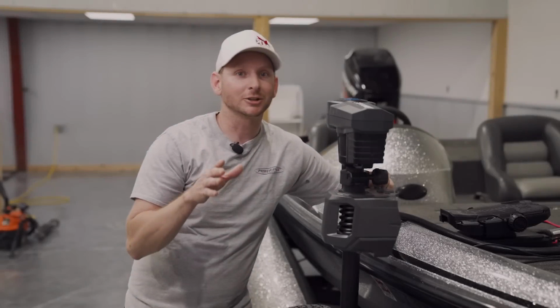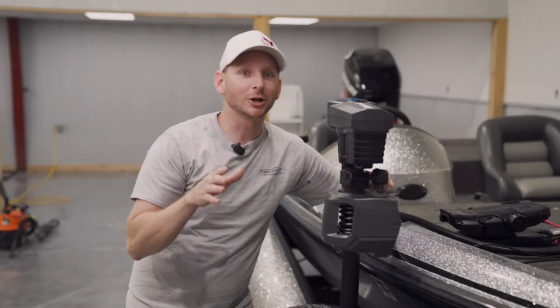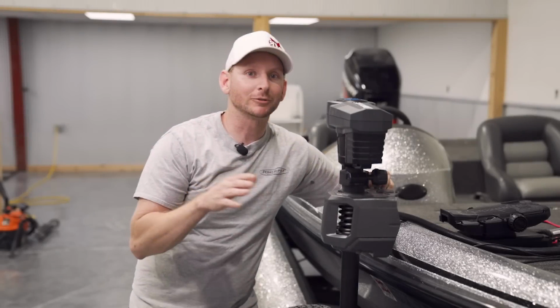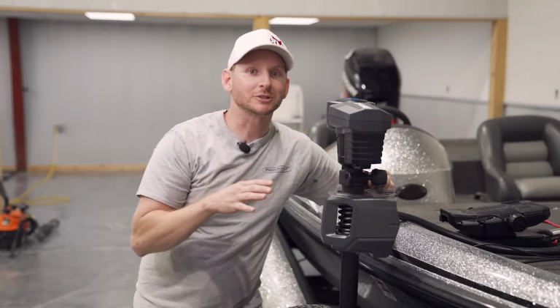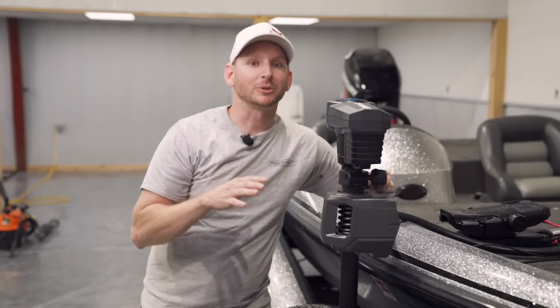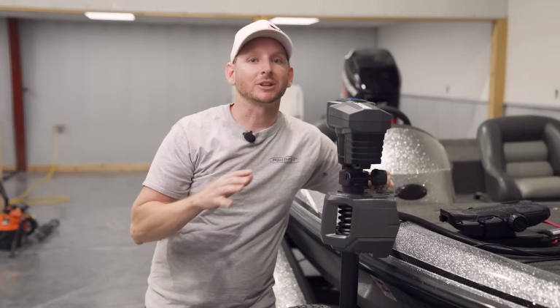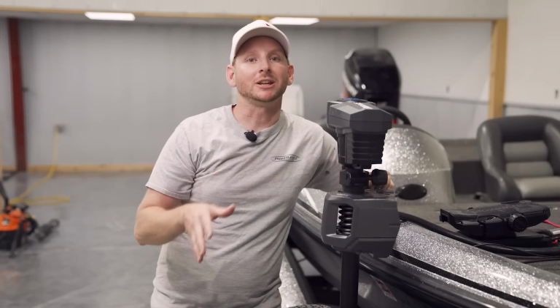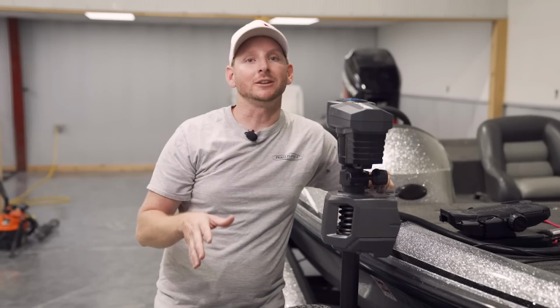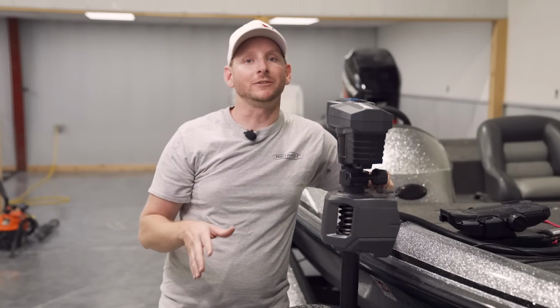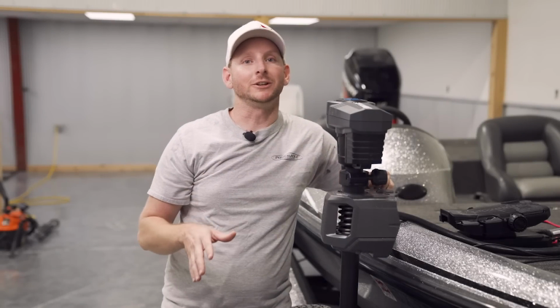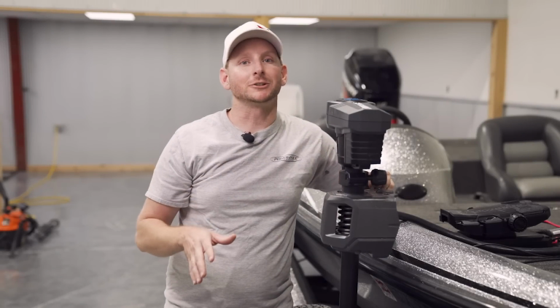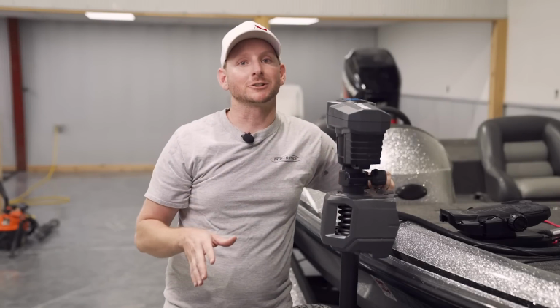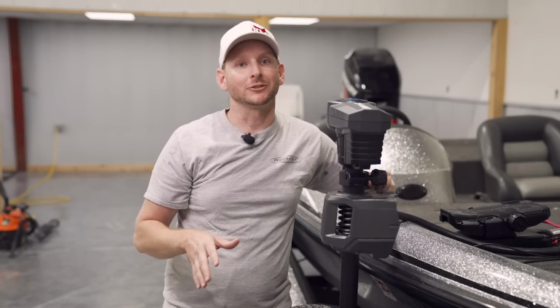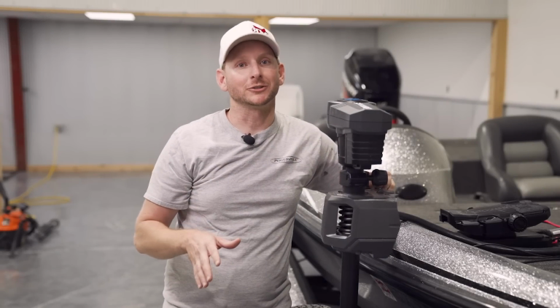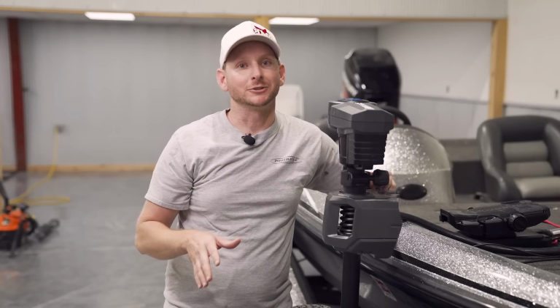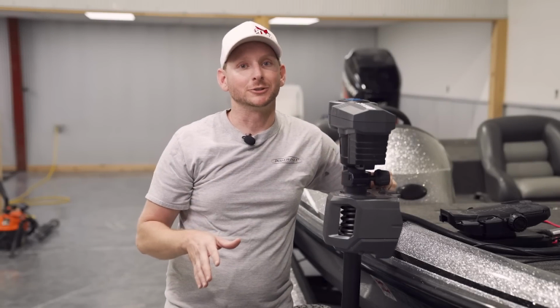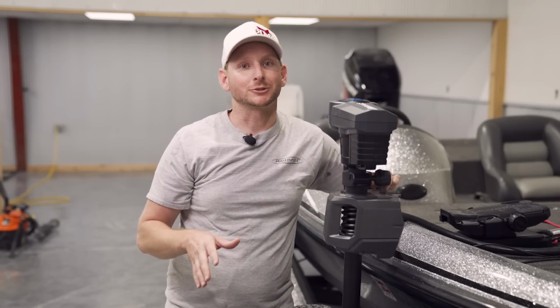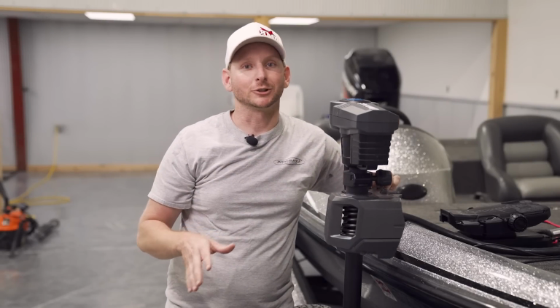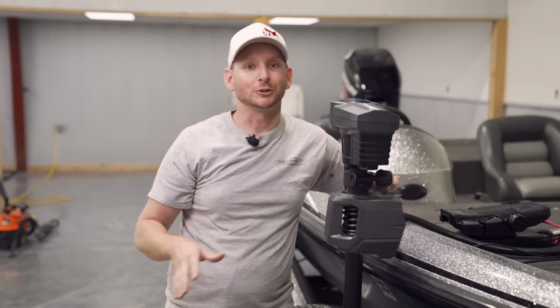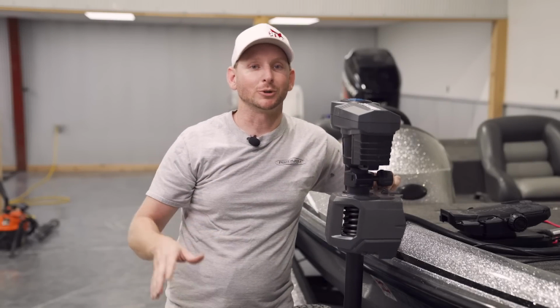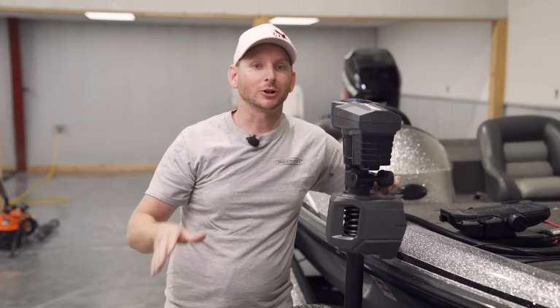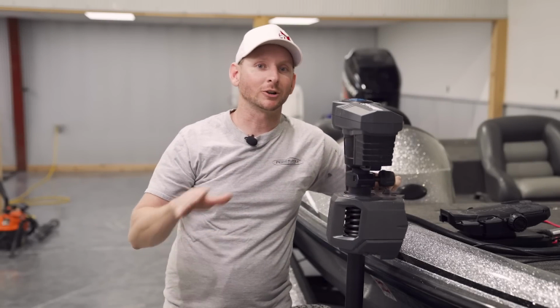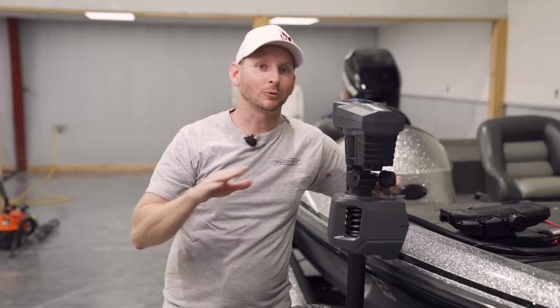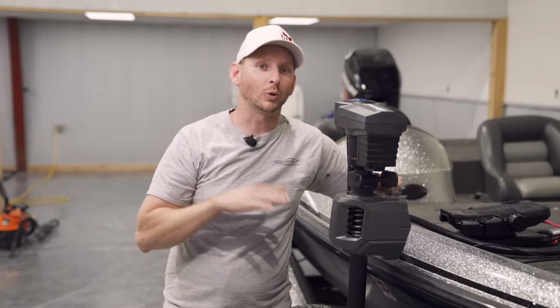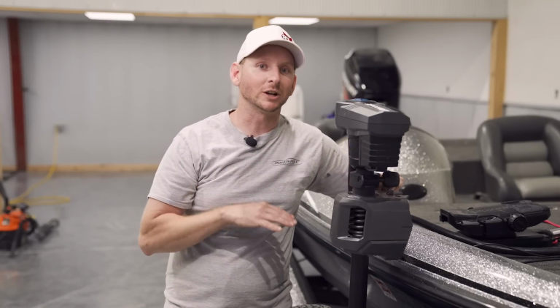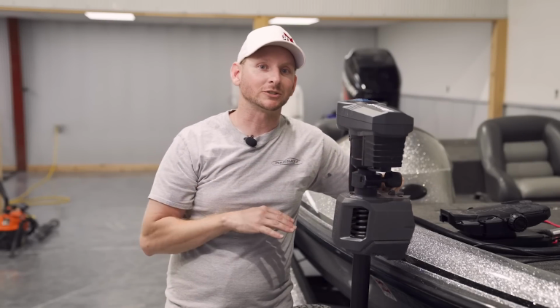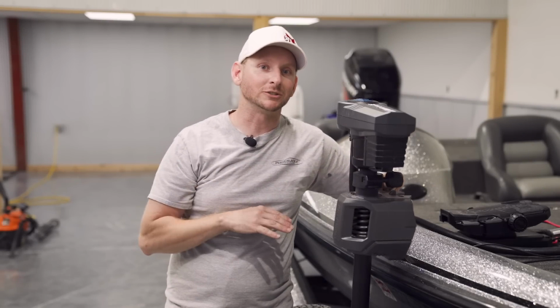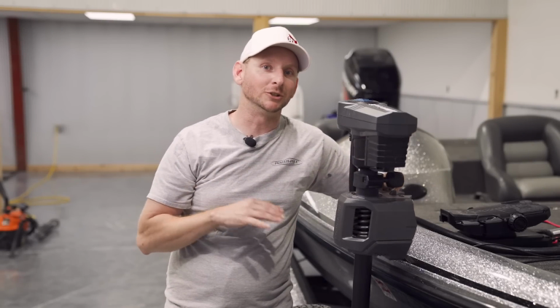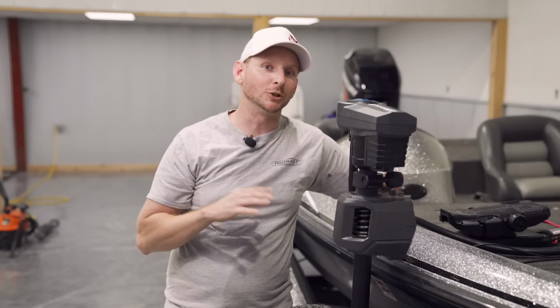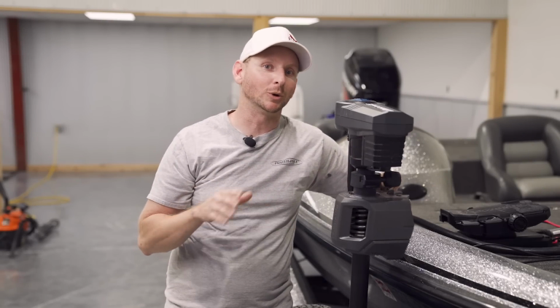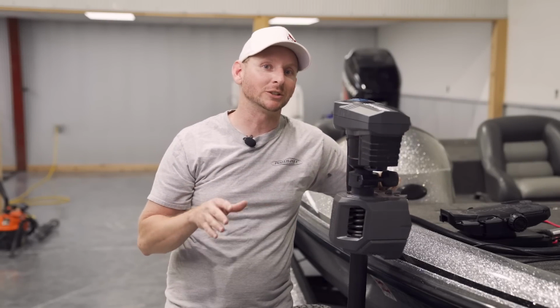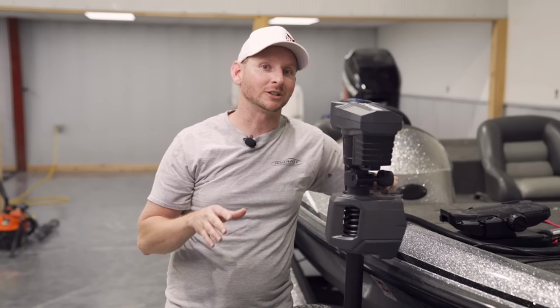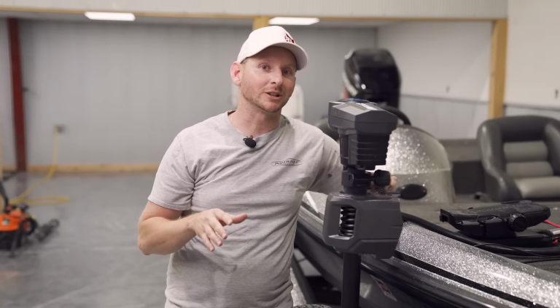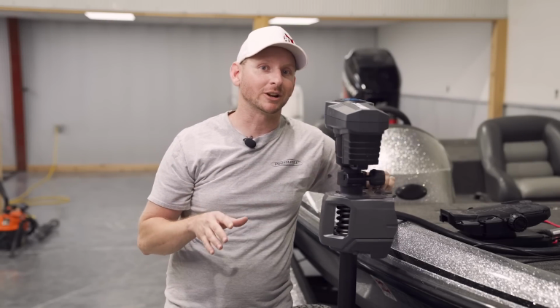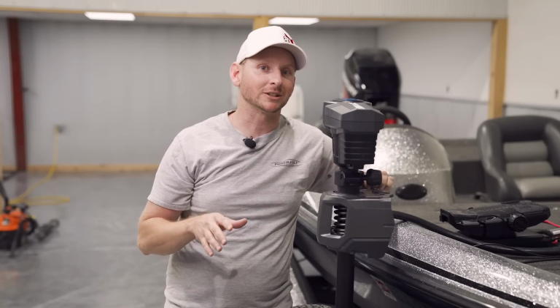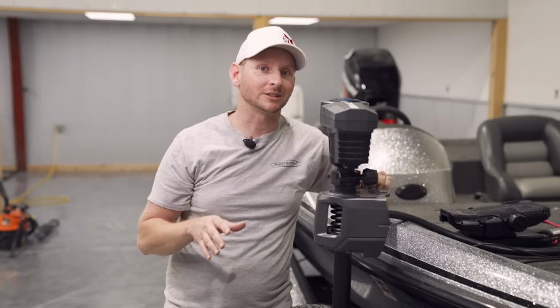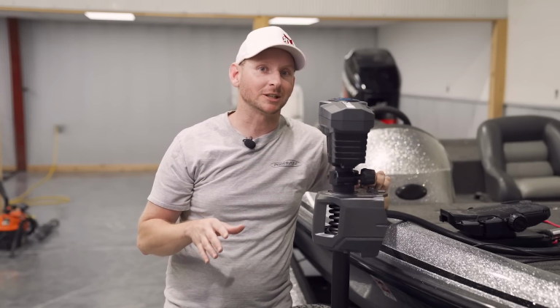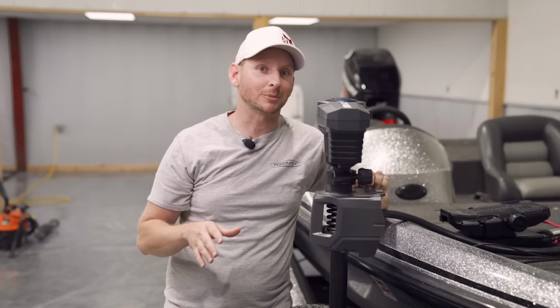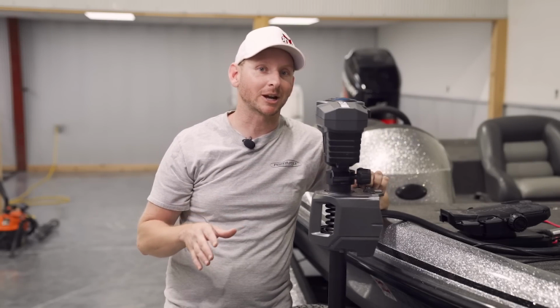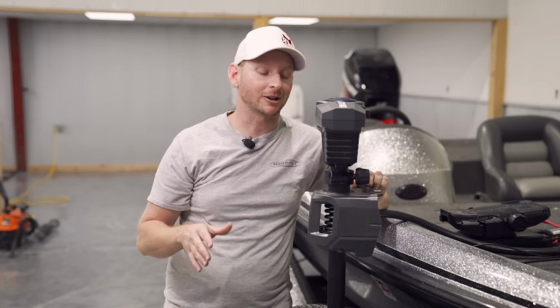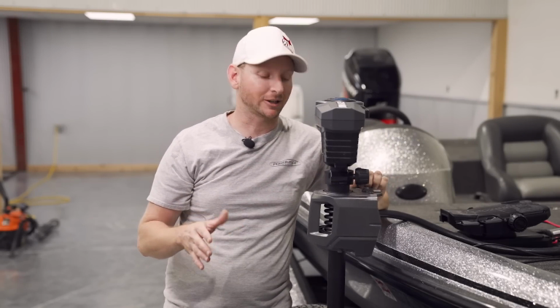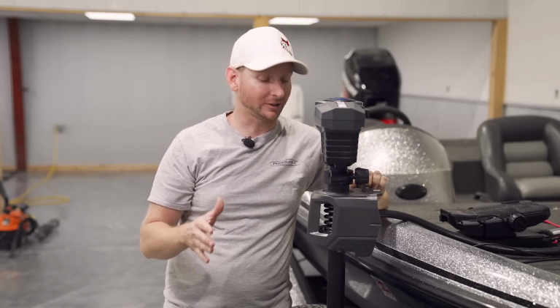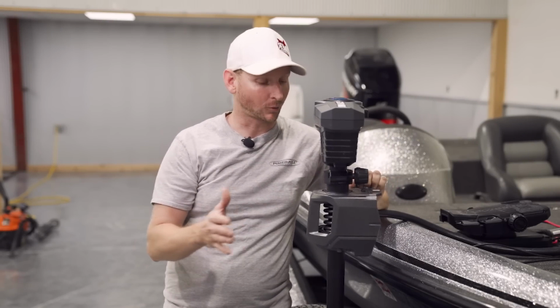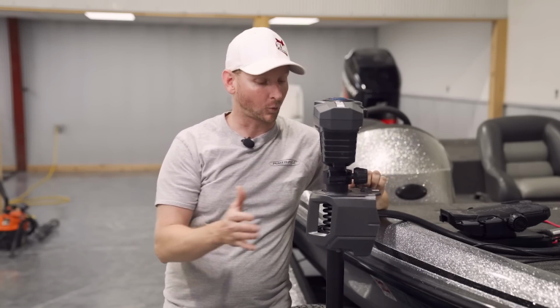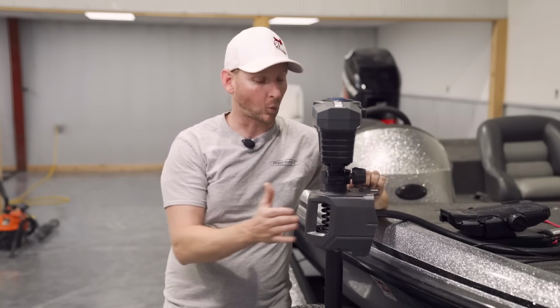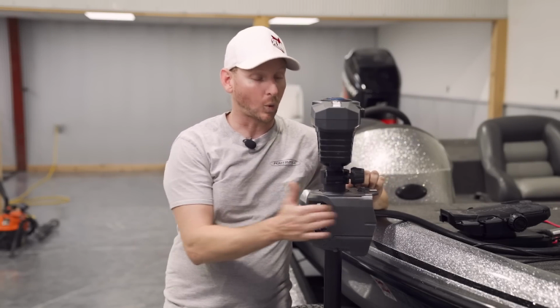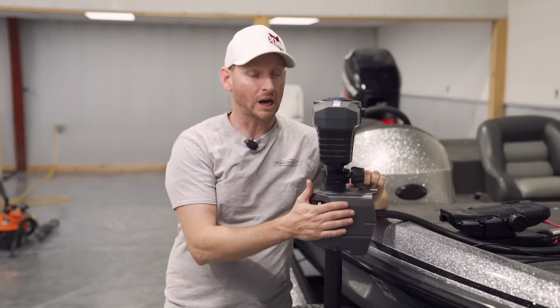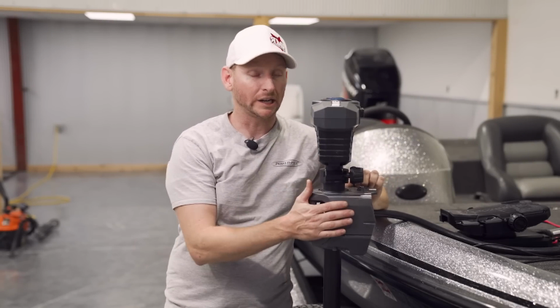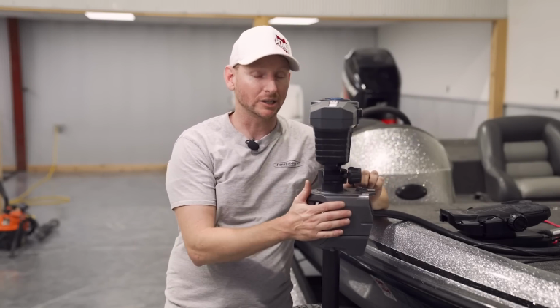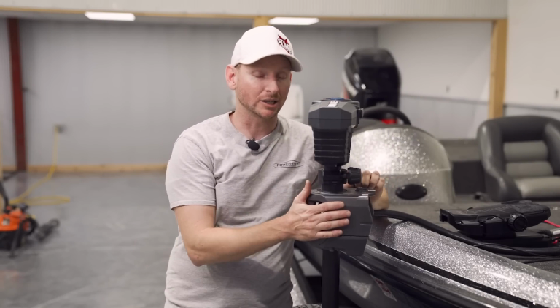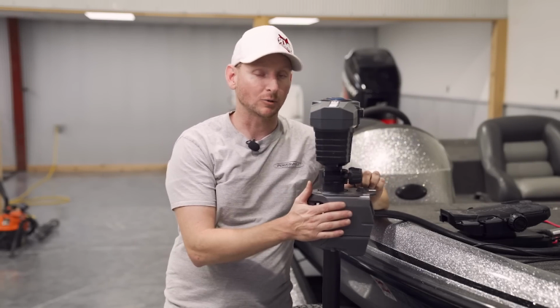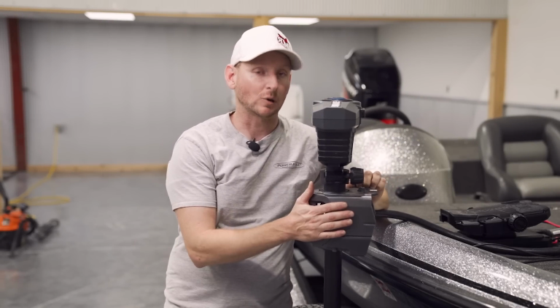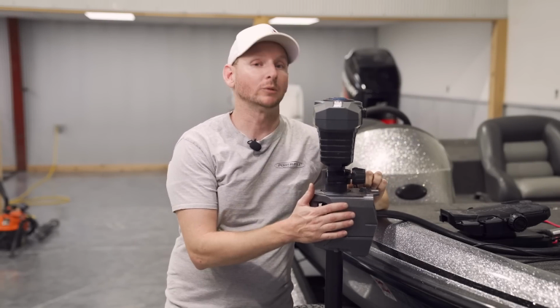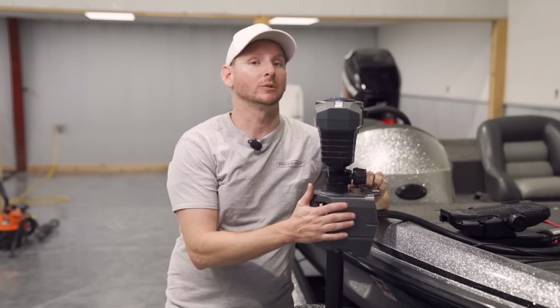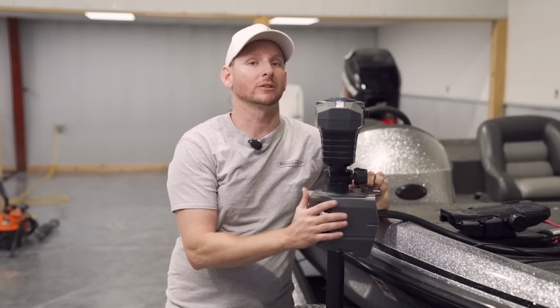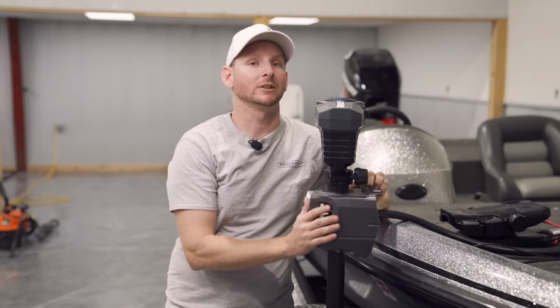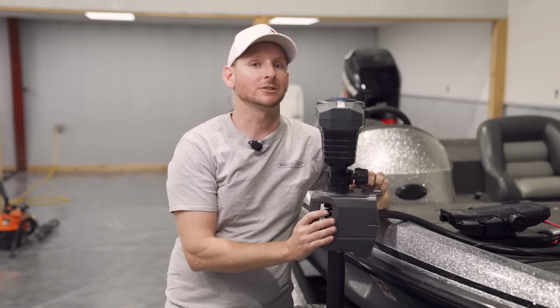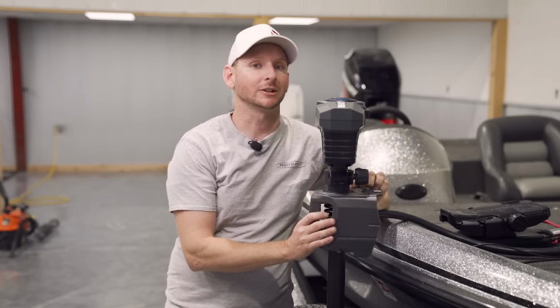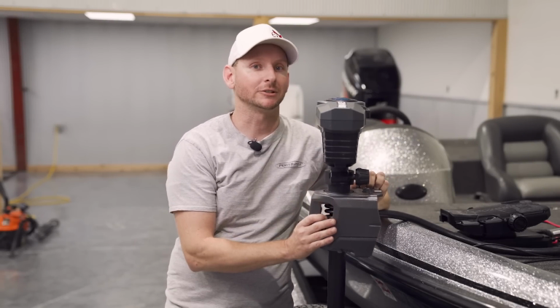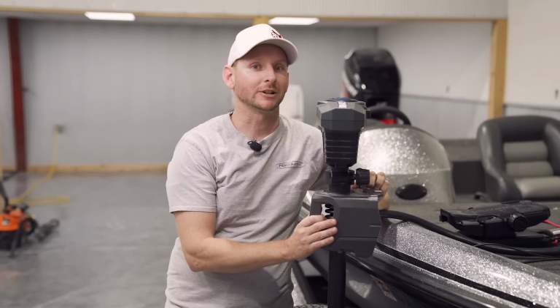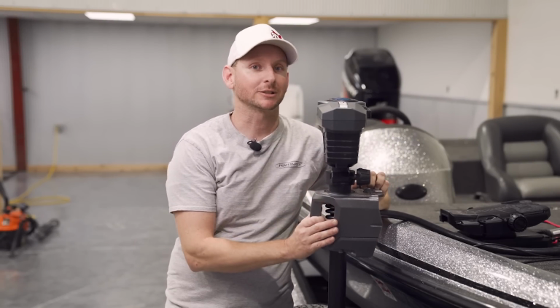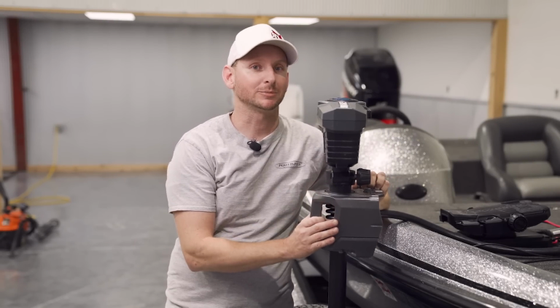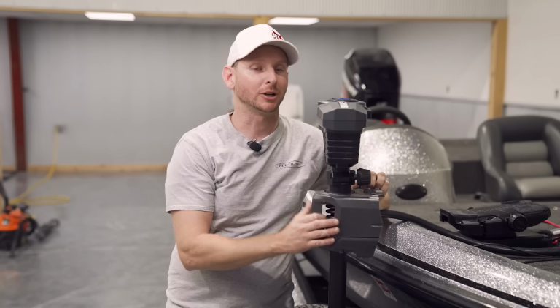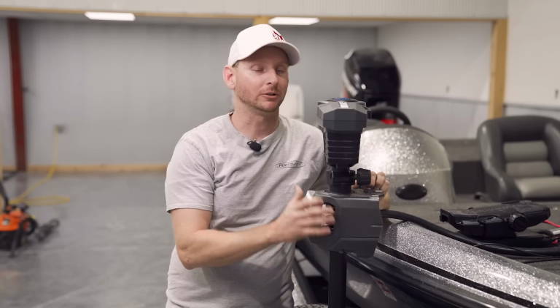Going to go over some of the key features on this new trolling motor — what's new, what's interesting about it, and why you're going to want one of these on your next boat.